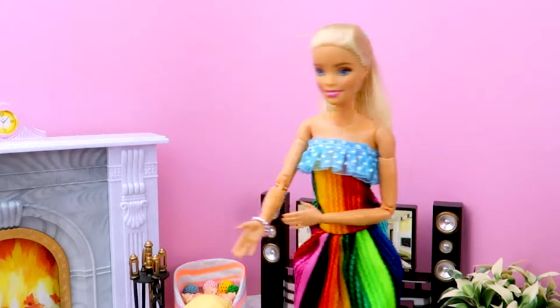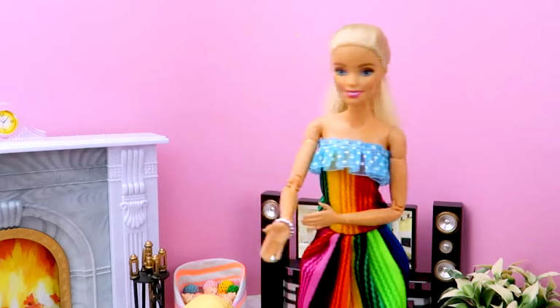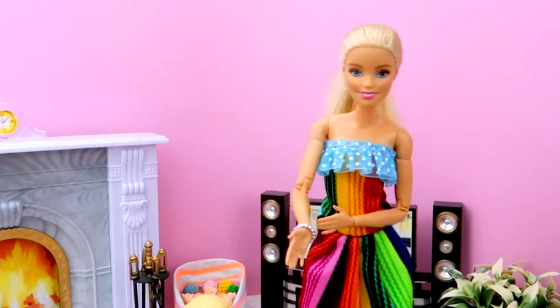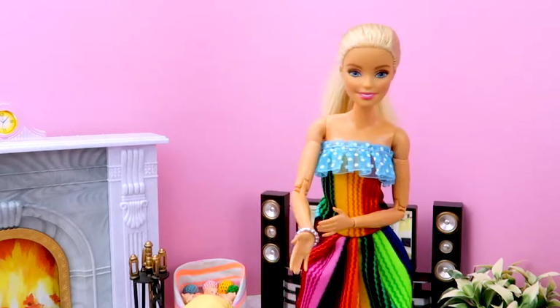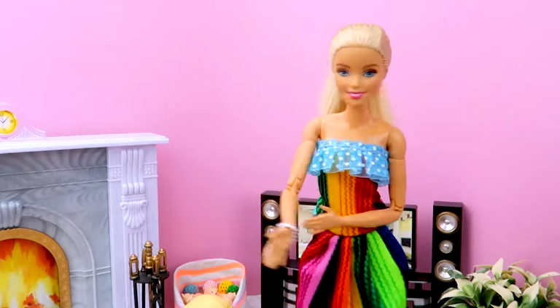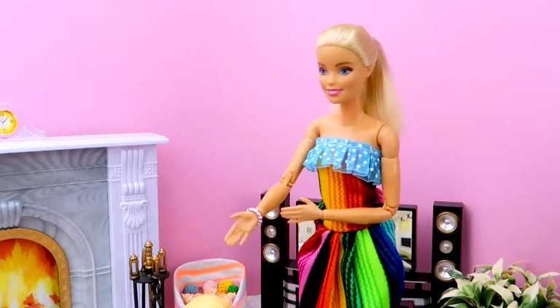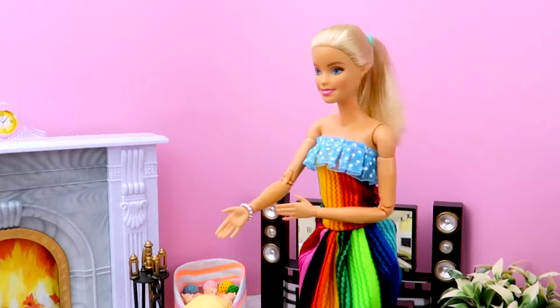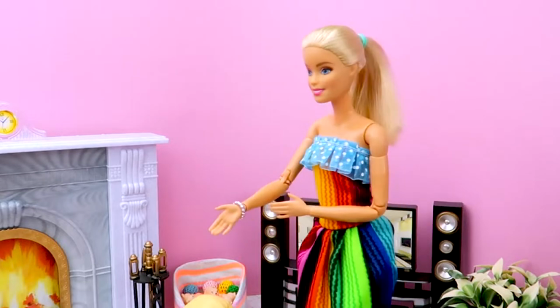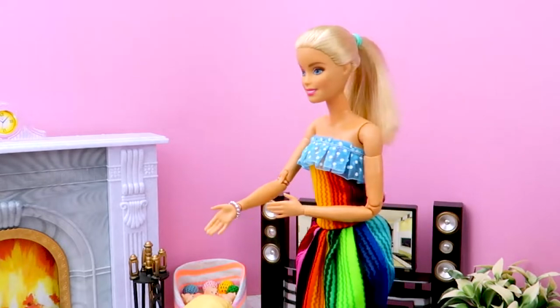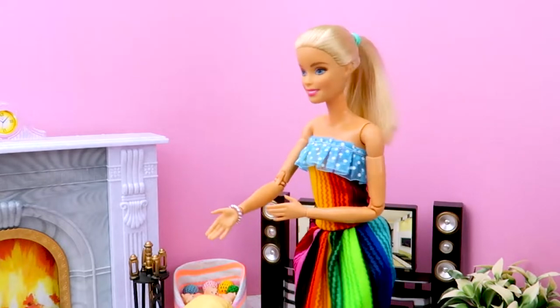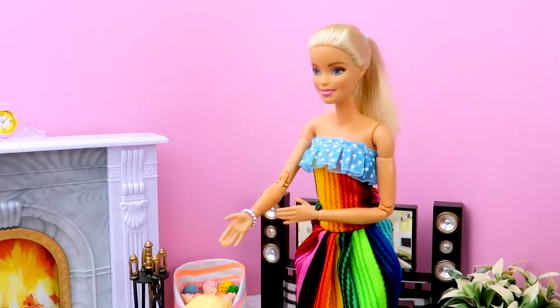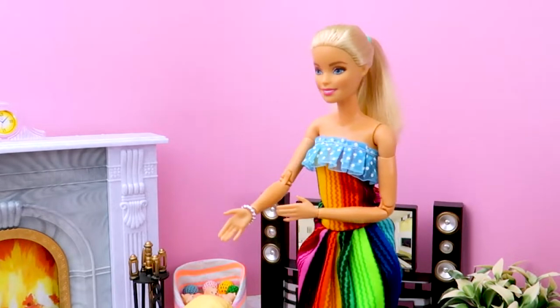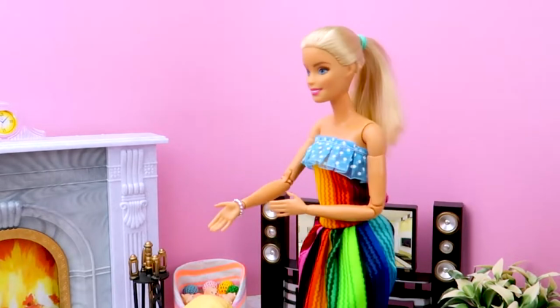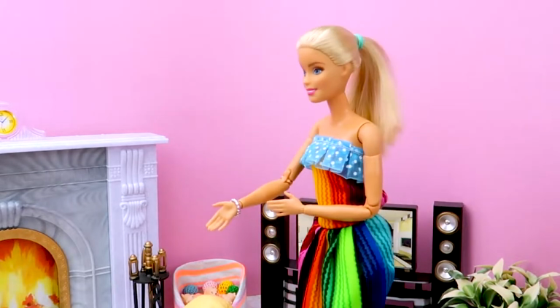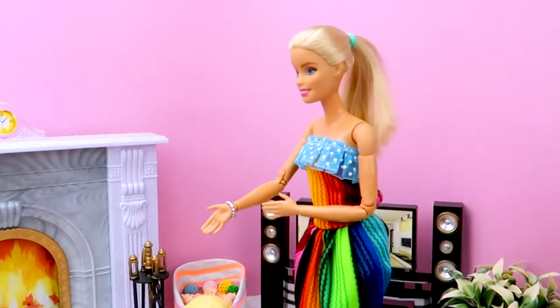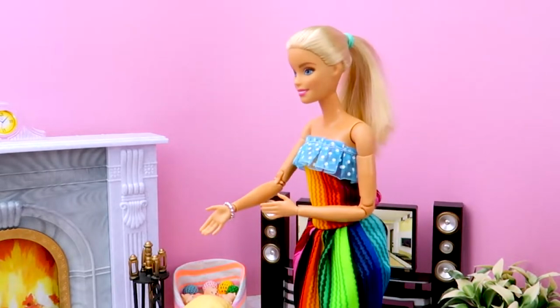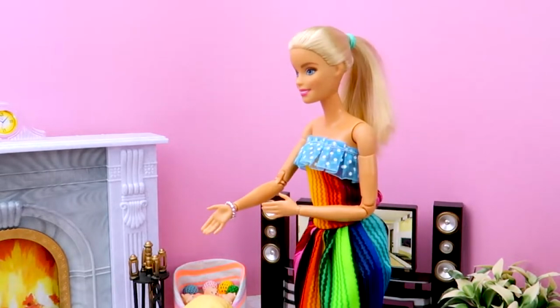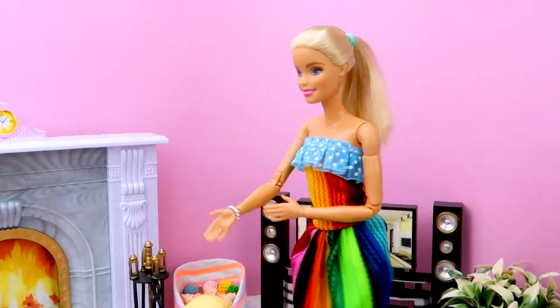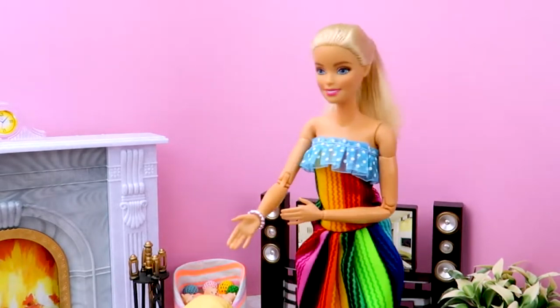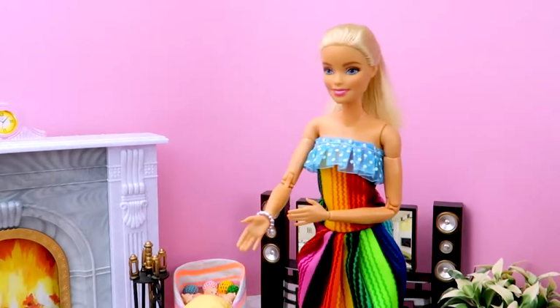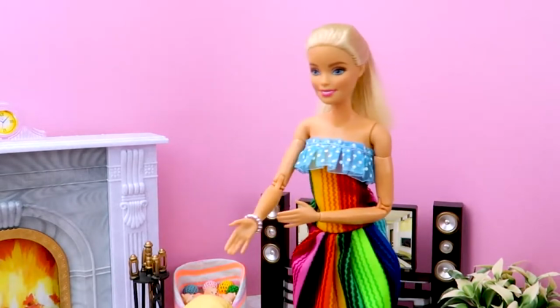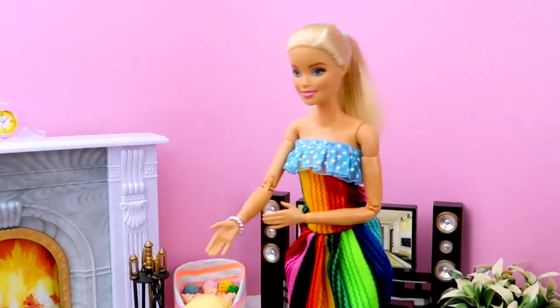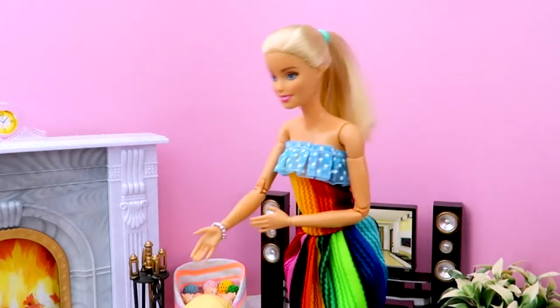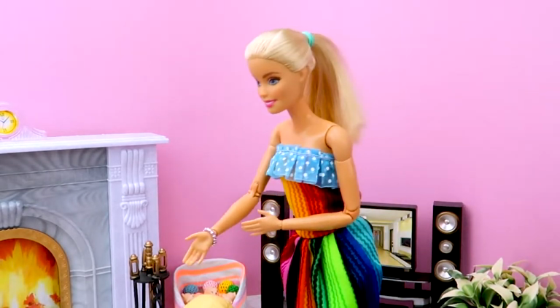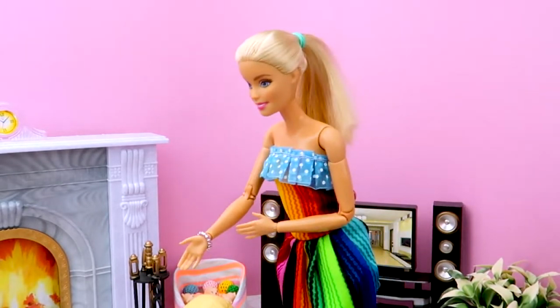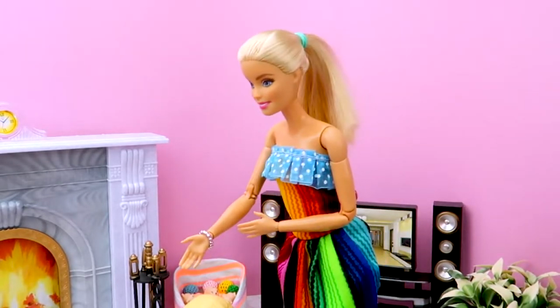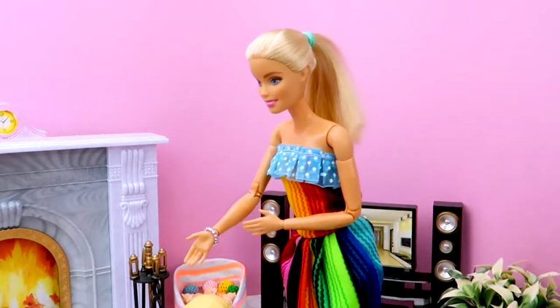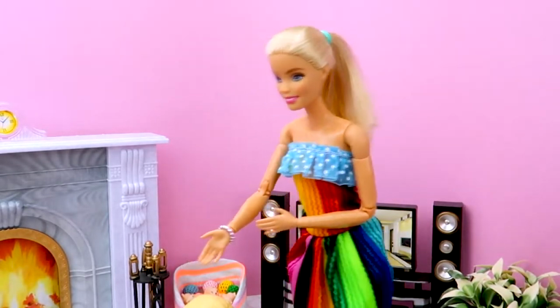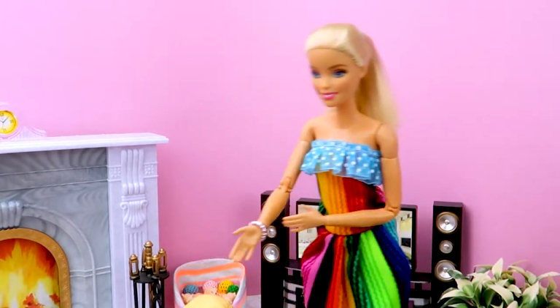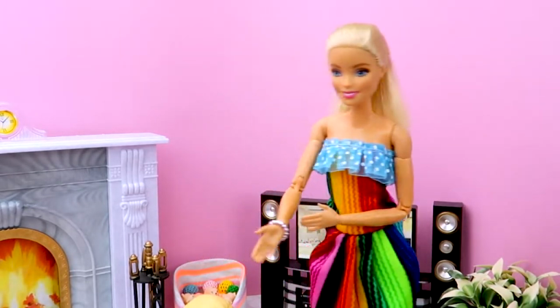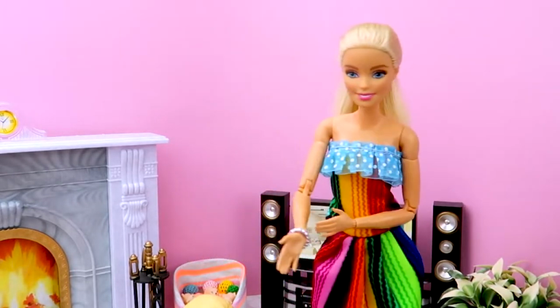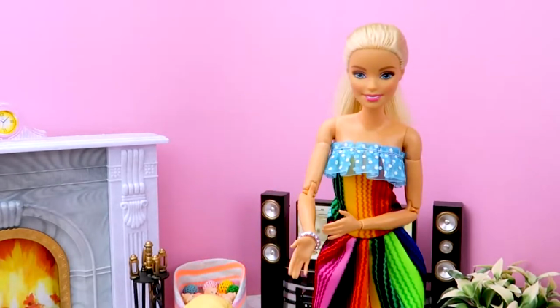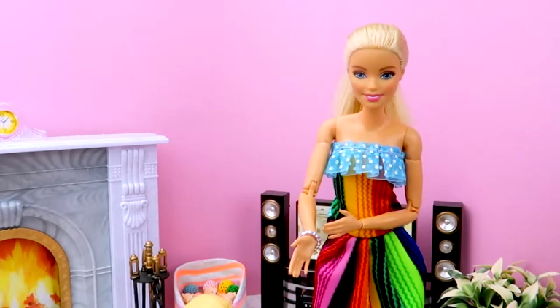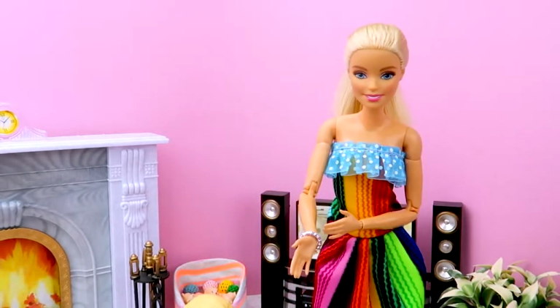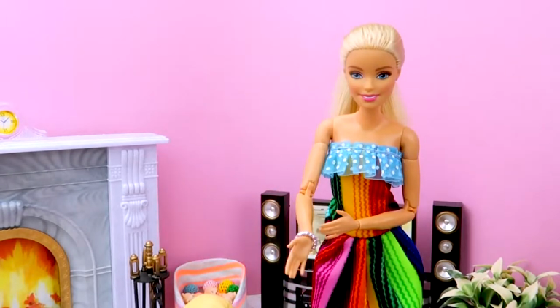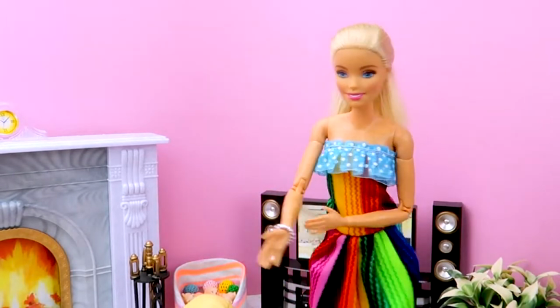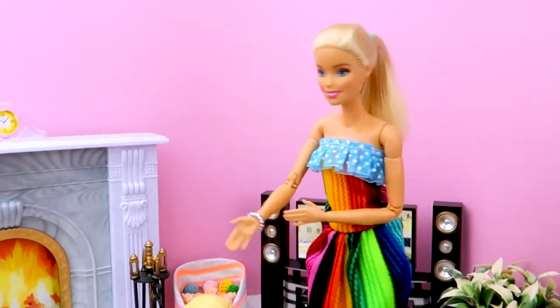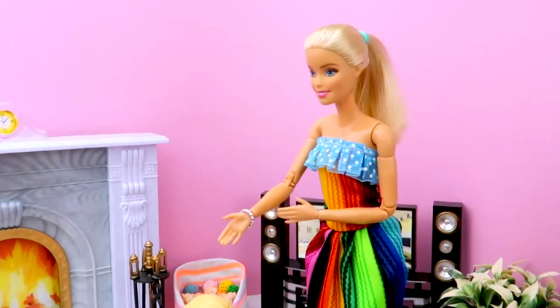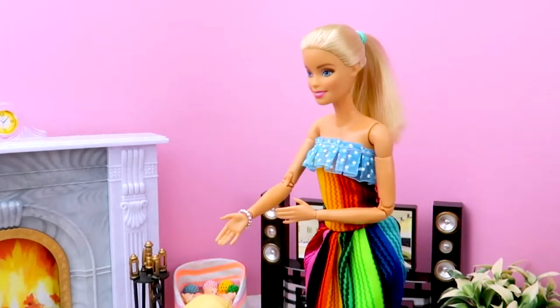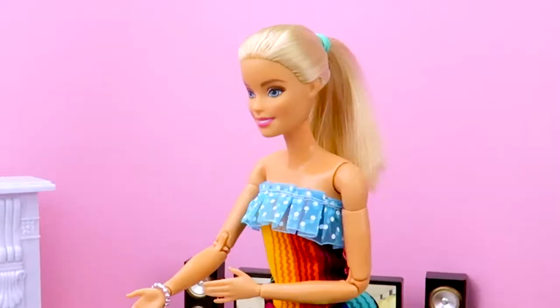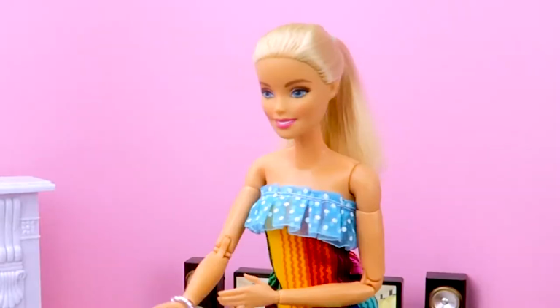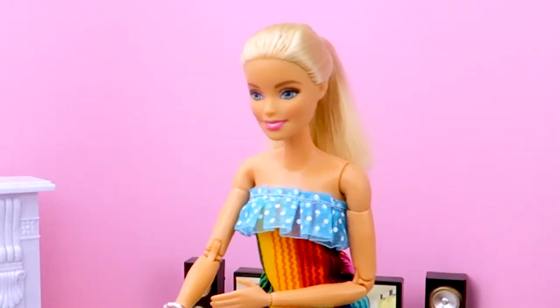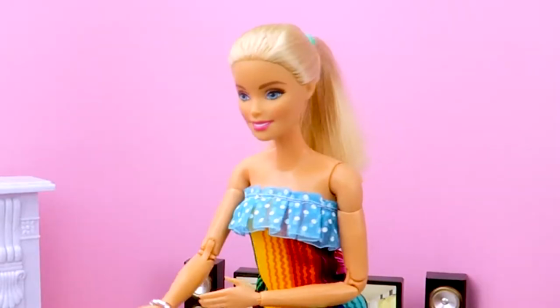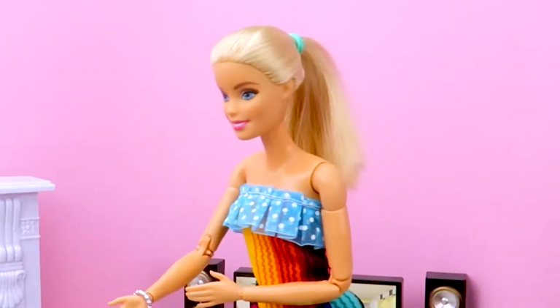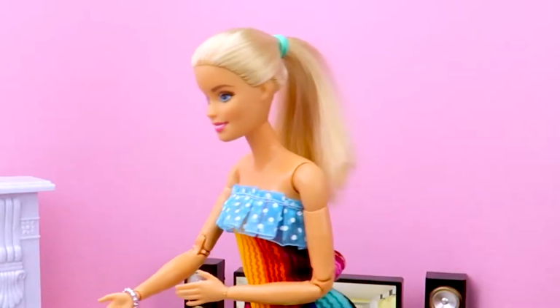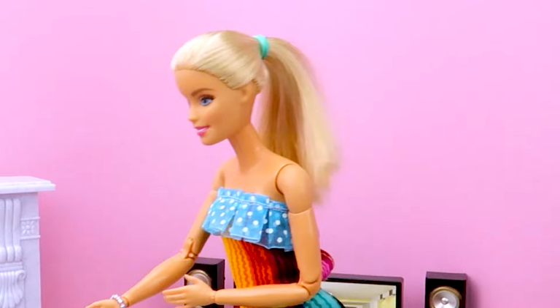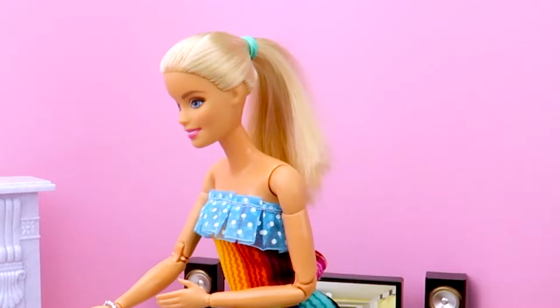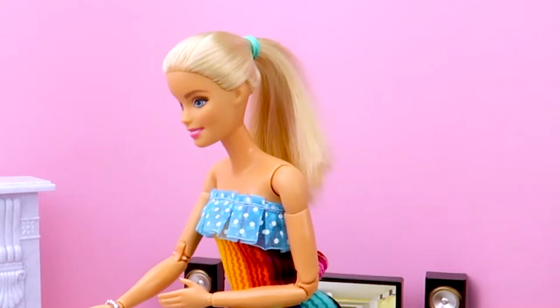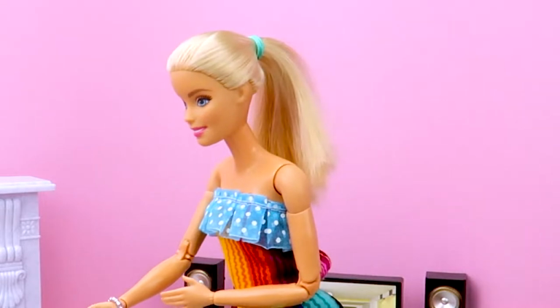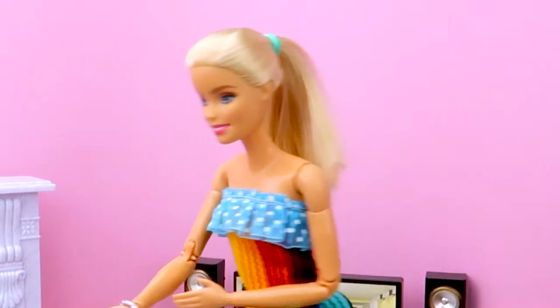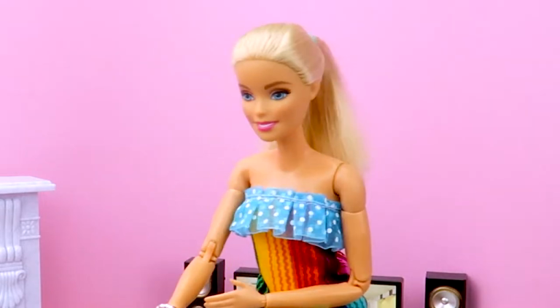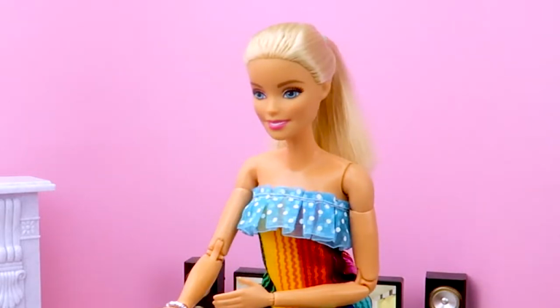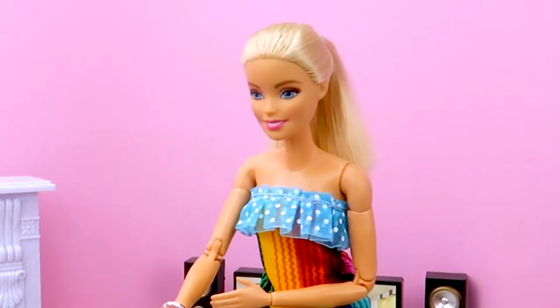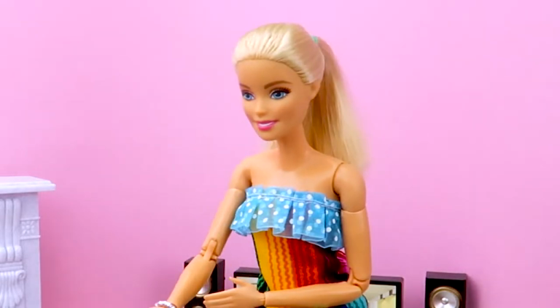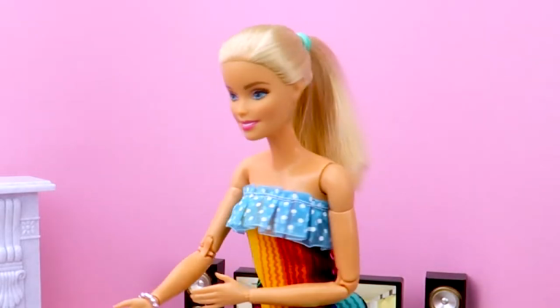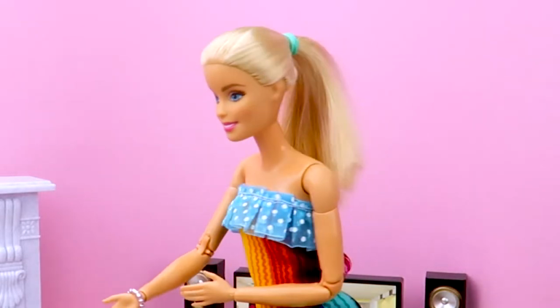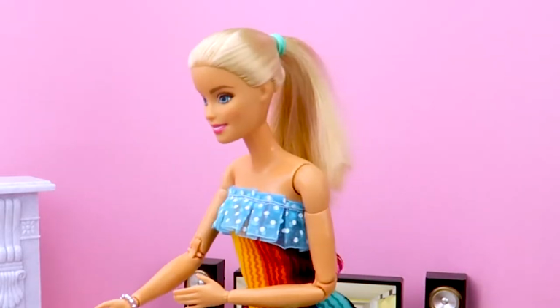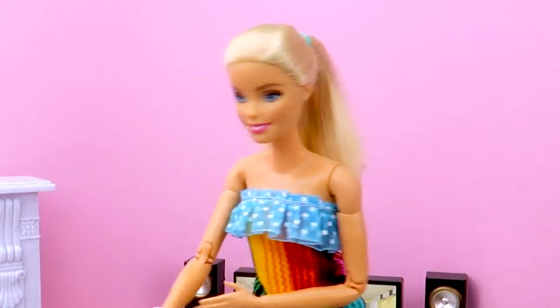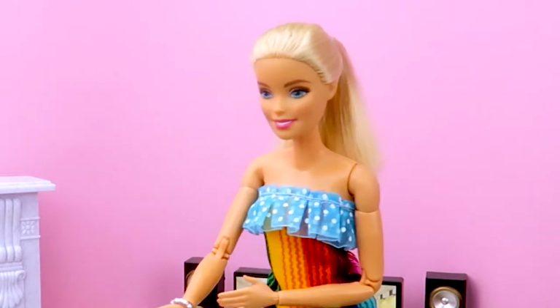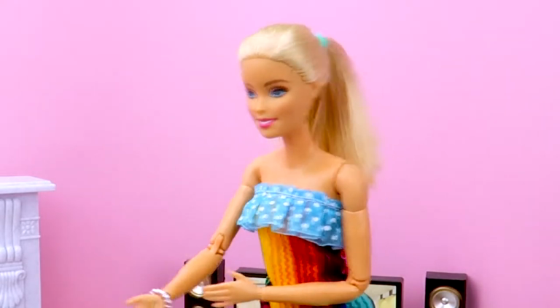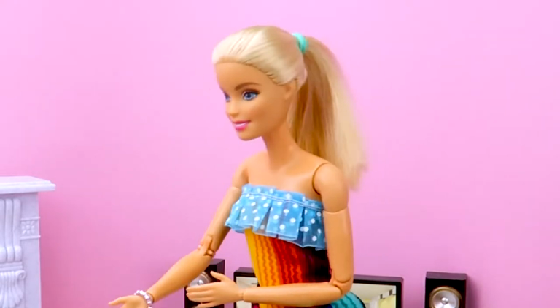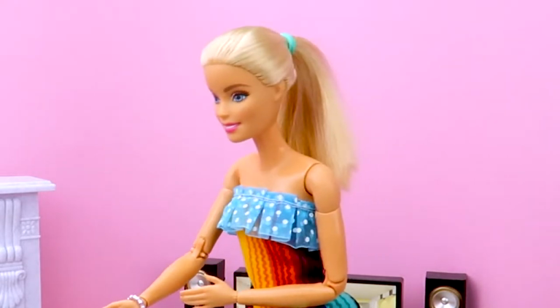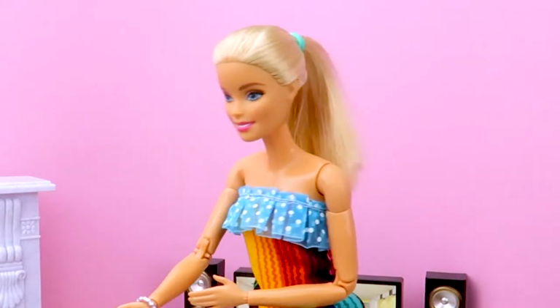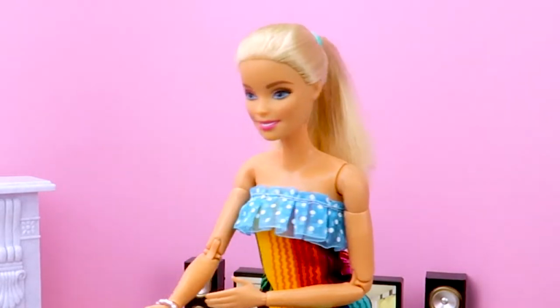Good evening, everybody! Hey, Chelsea, Evie! What are you playing with? What's that game?